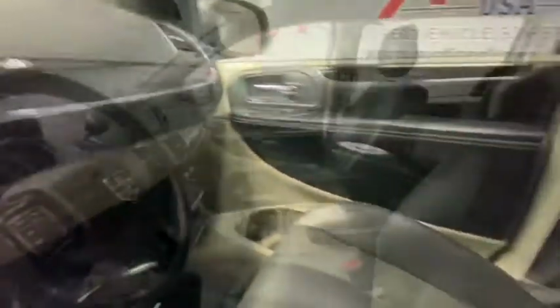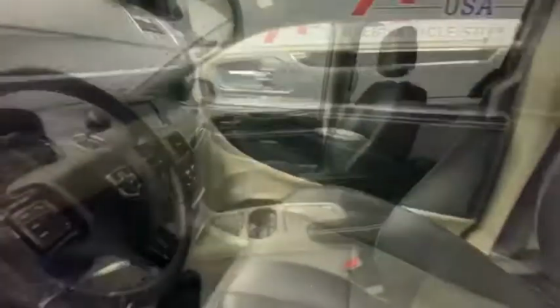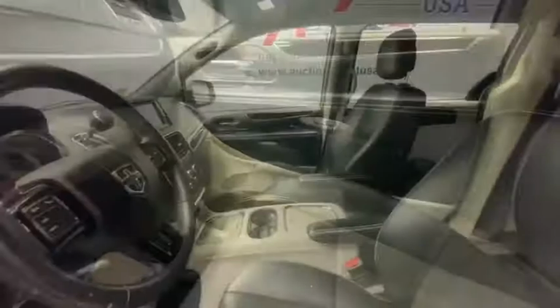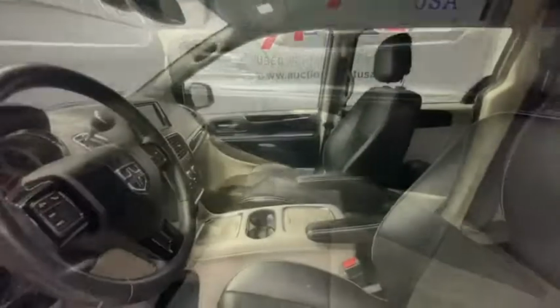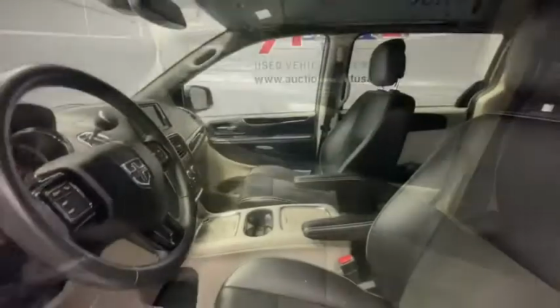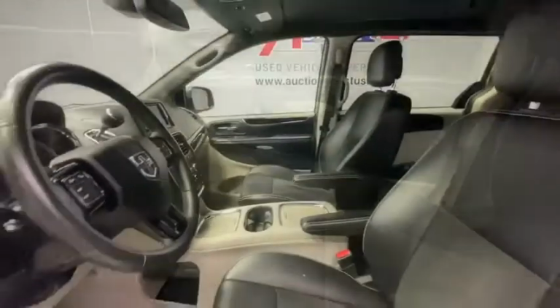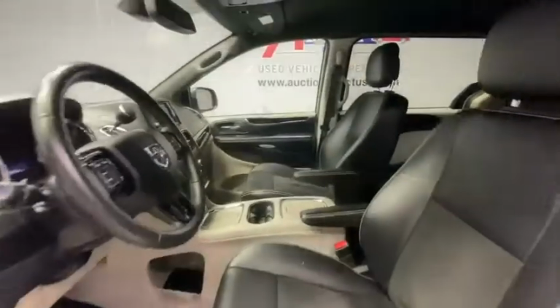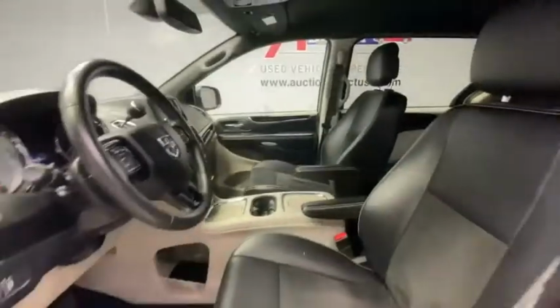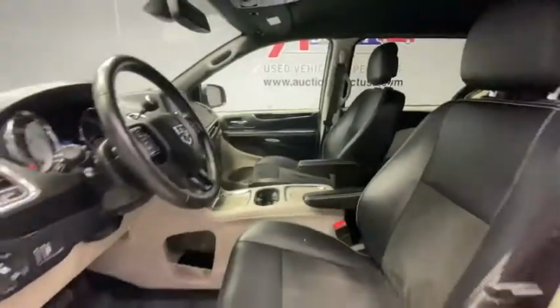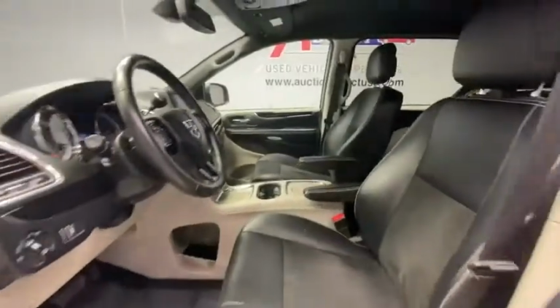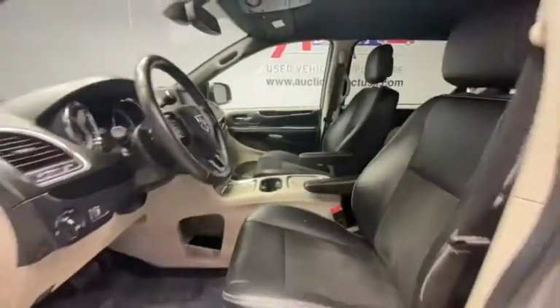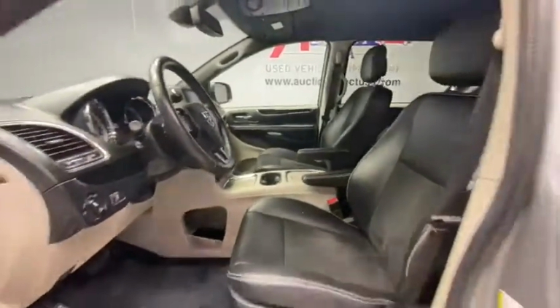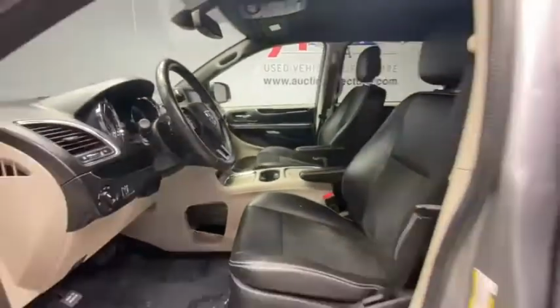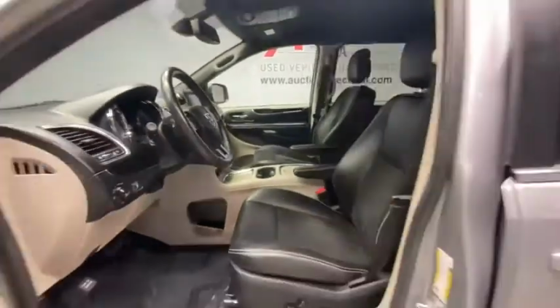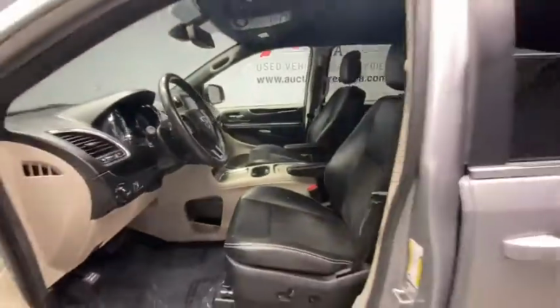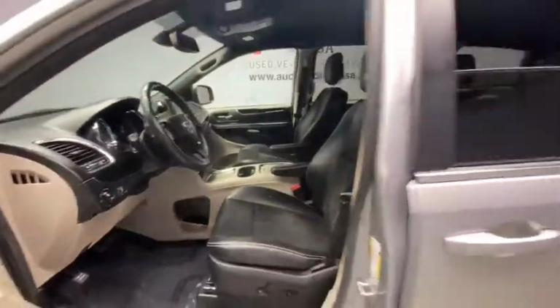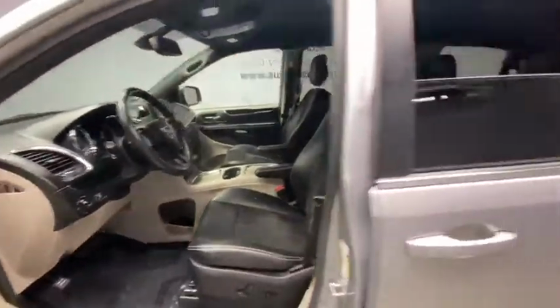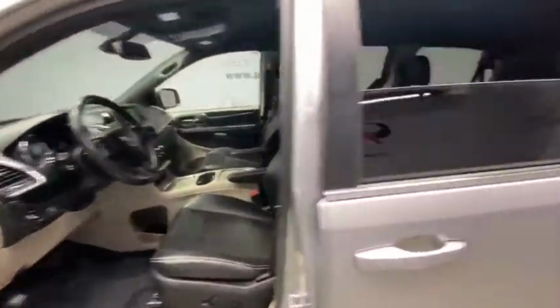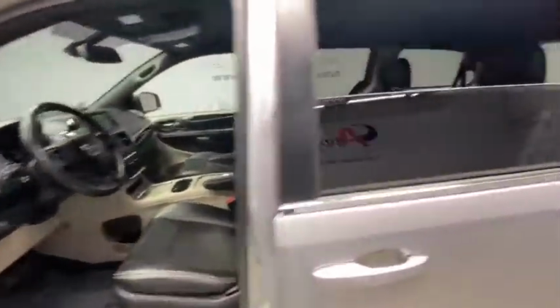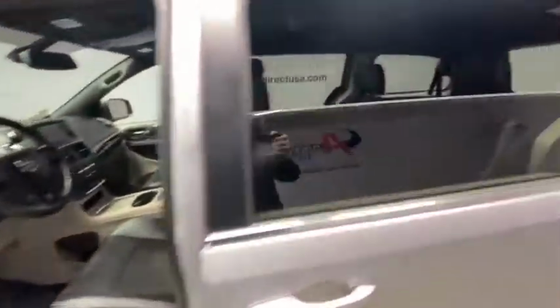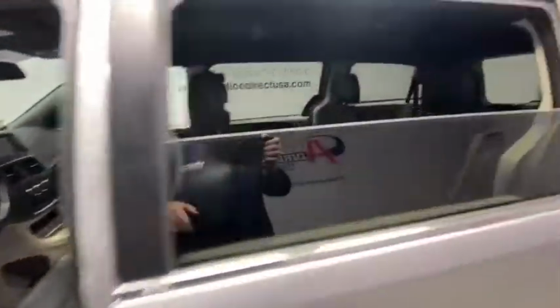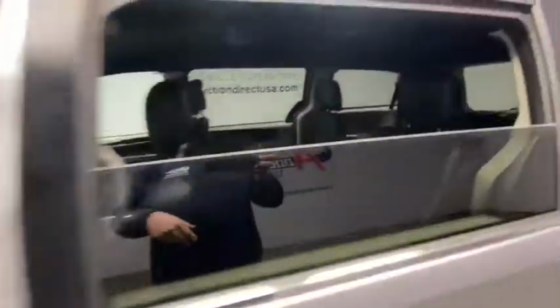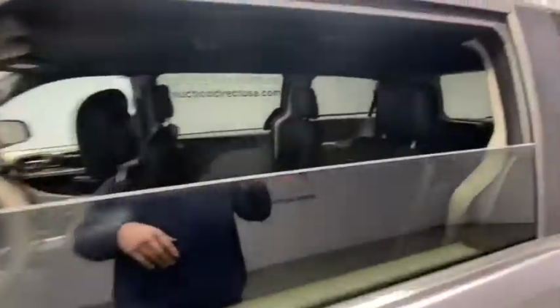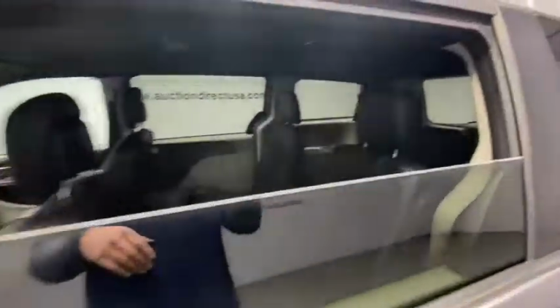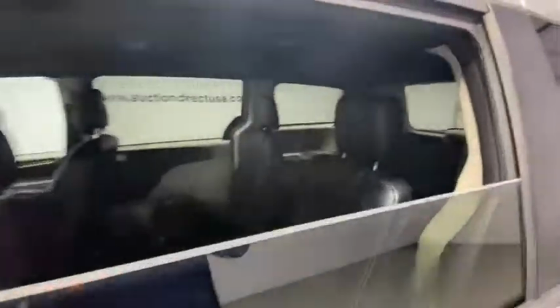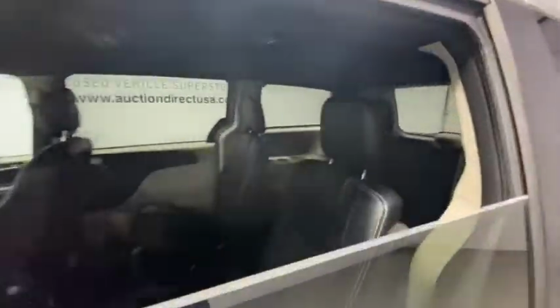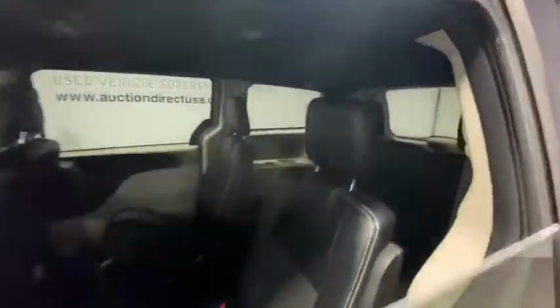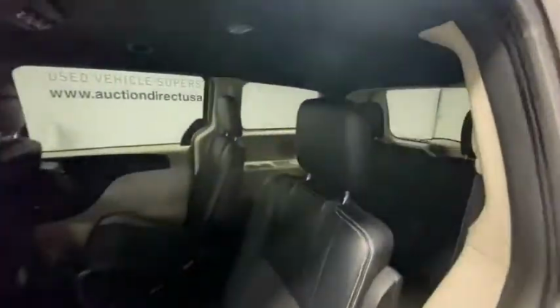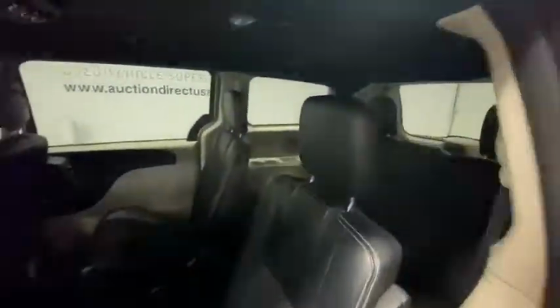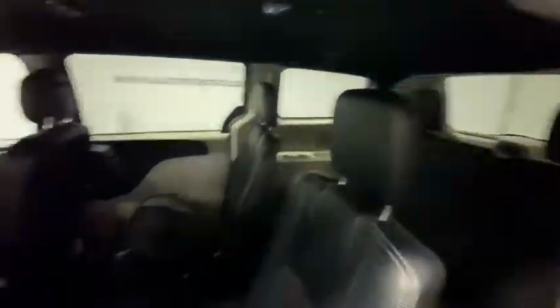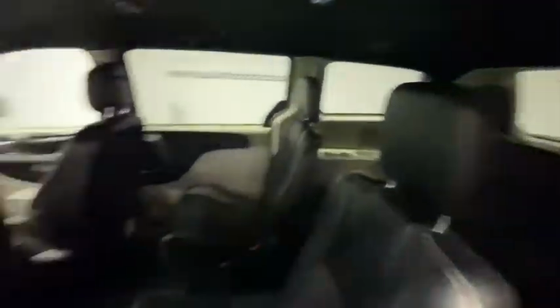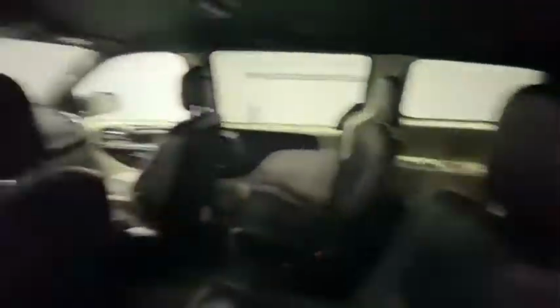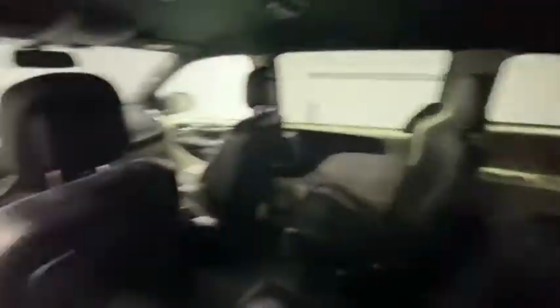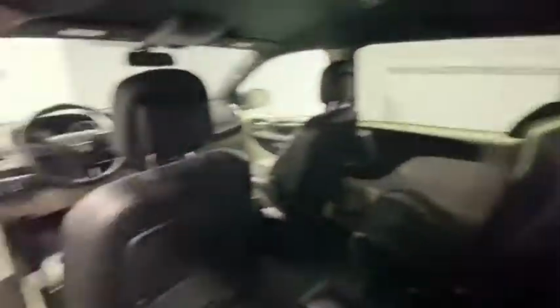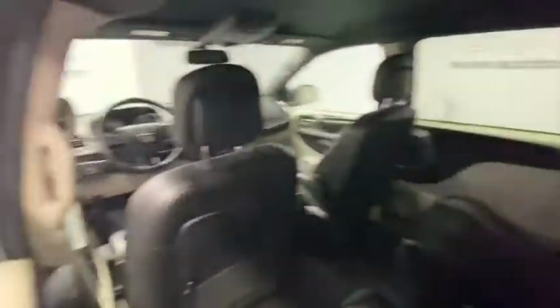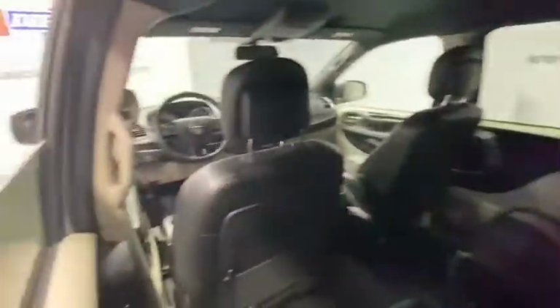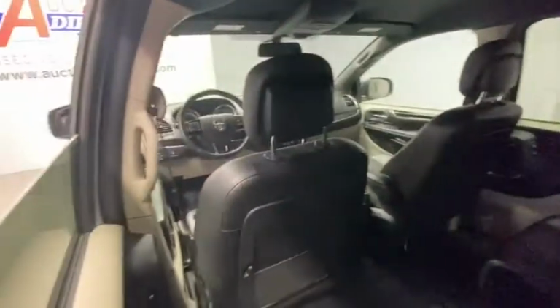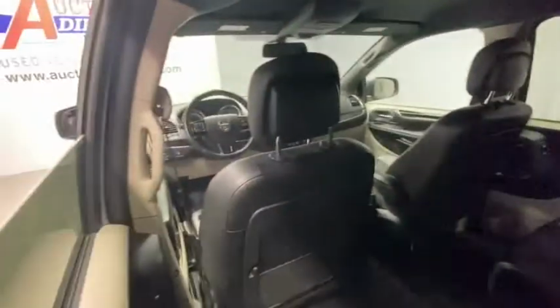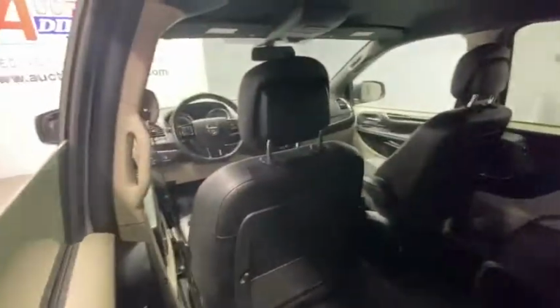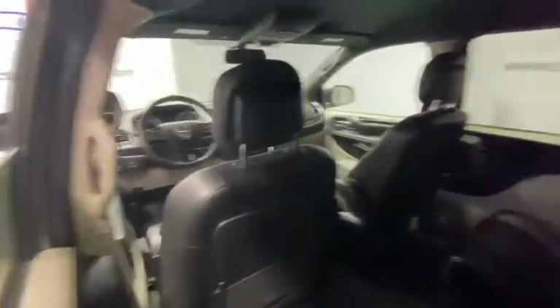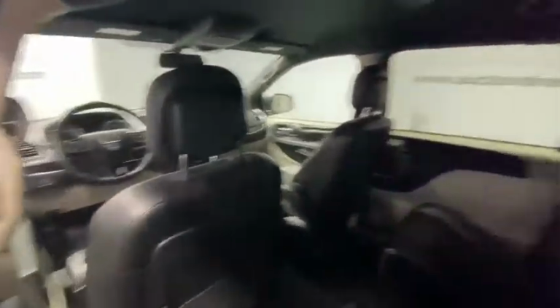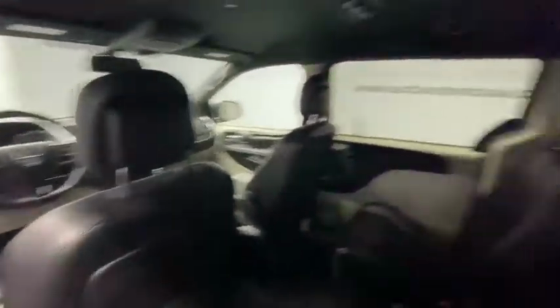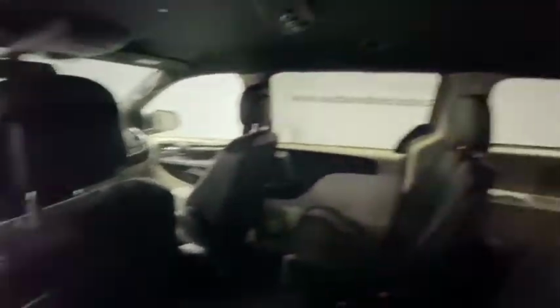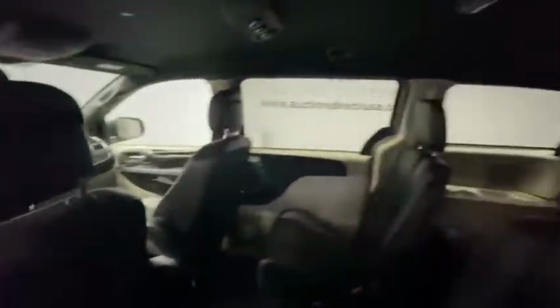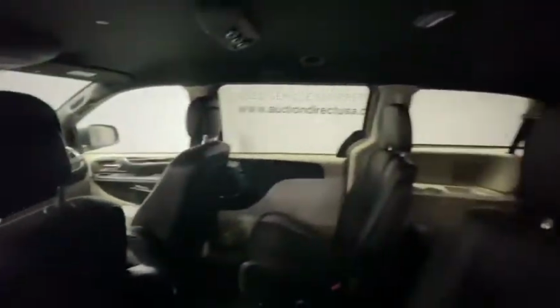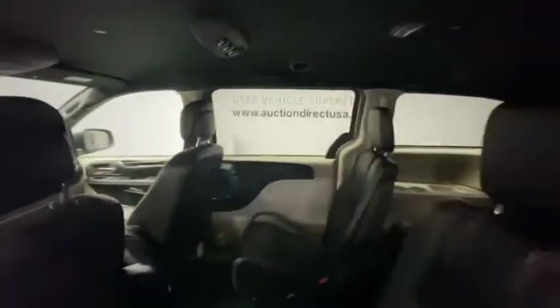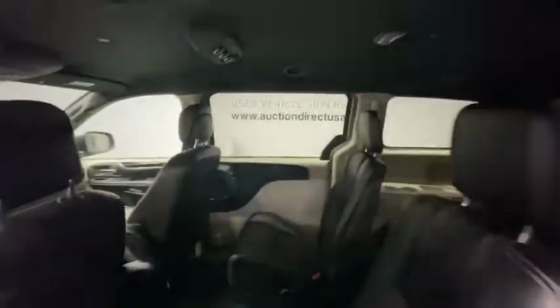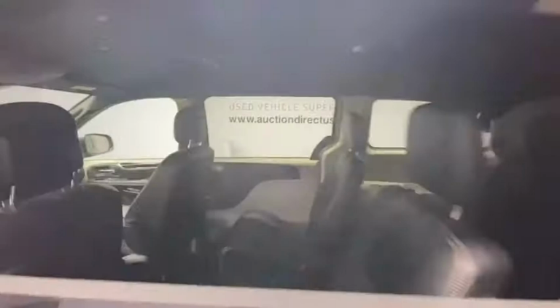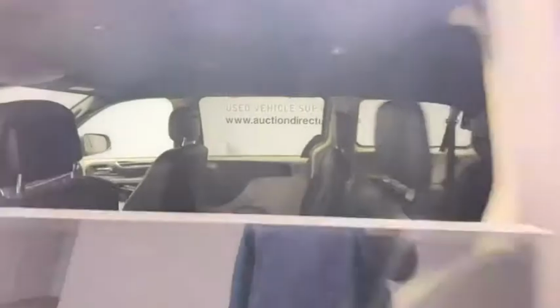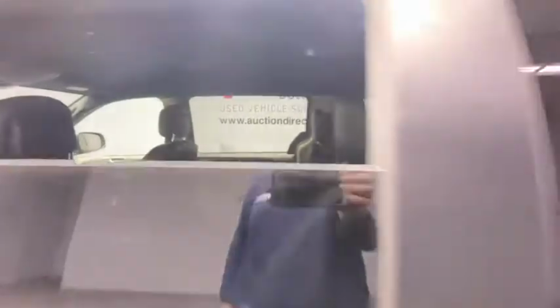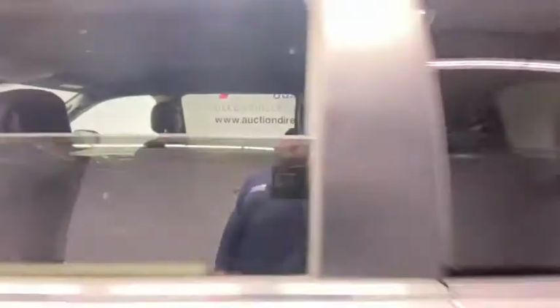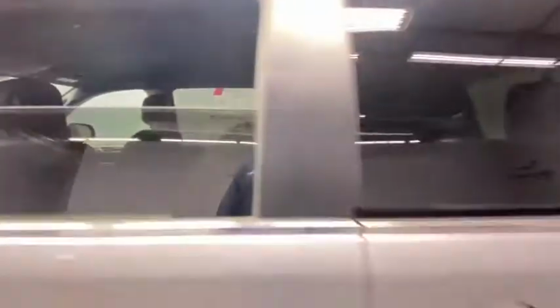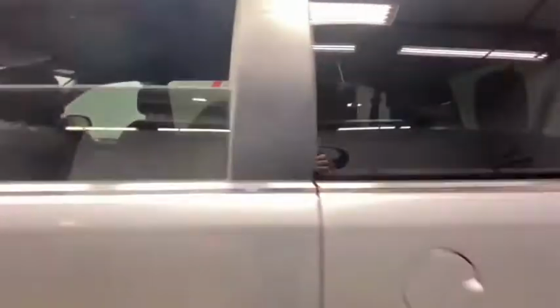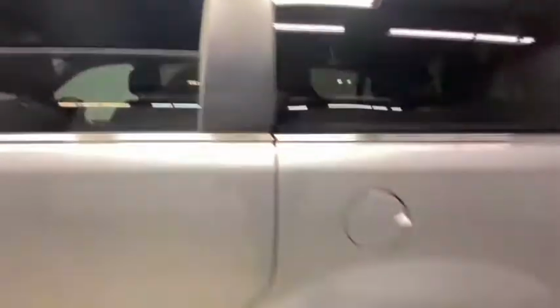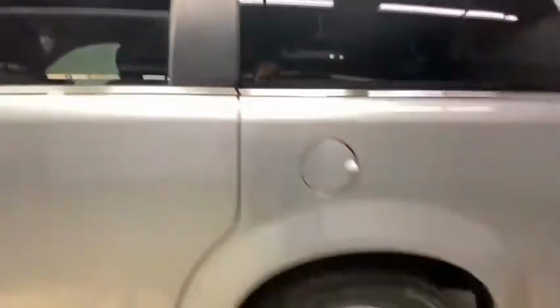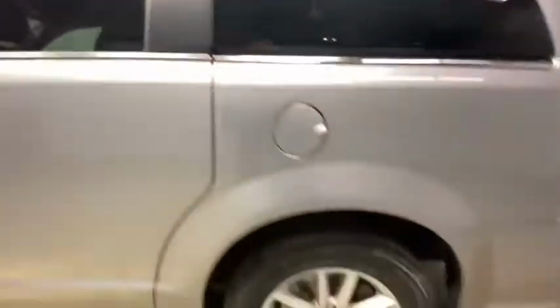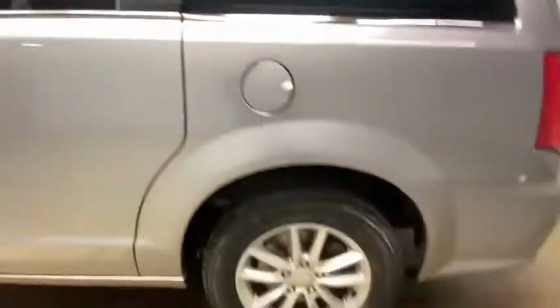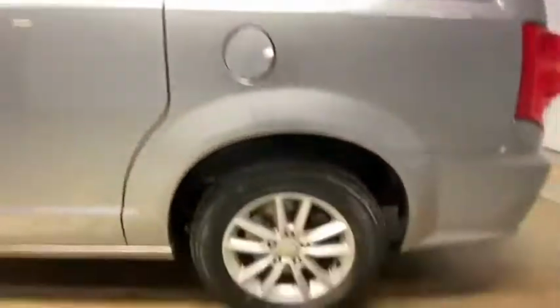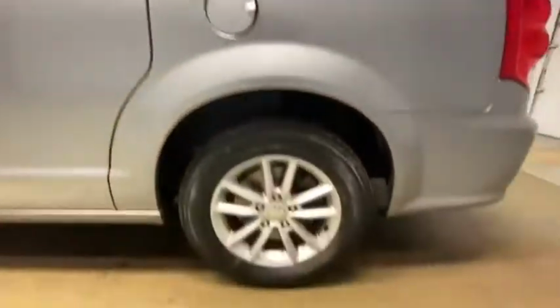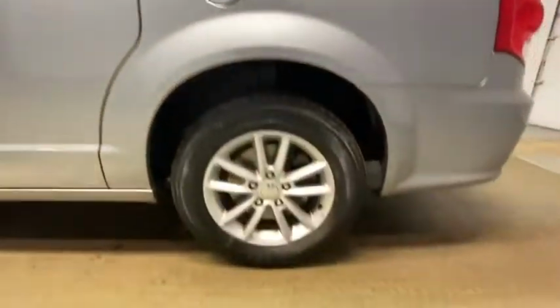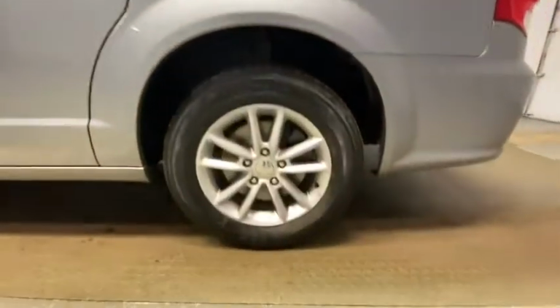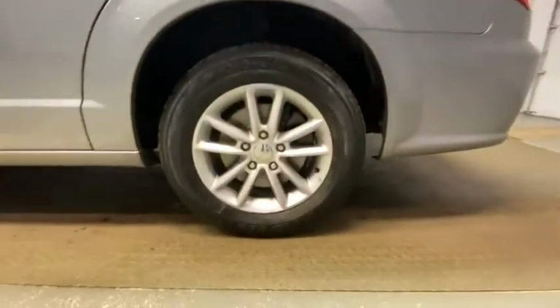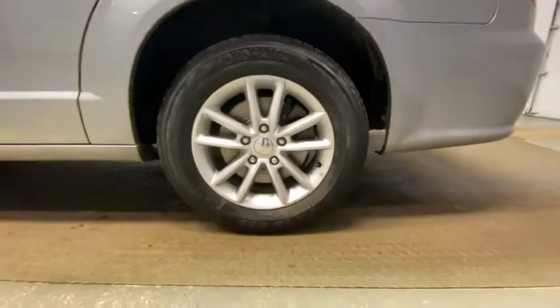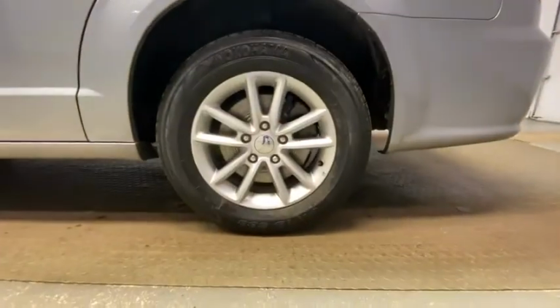Backup camera, traction control, stability control, power liftgate, anti-lock braking system, Bluetooth, leather-wrapped steering wheel.